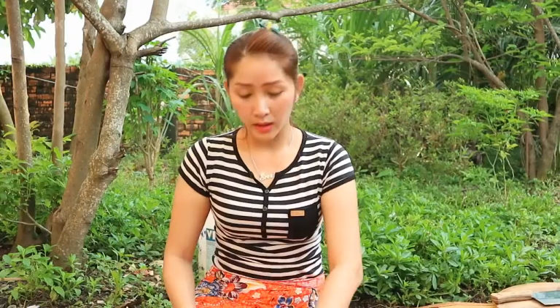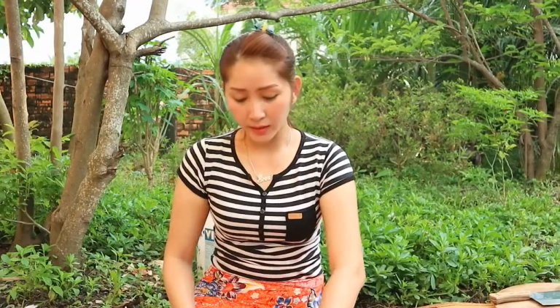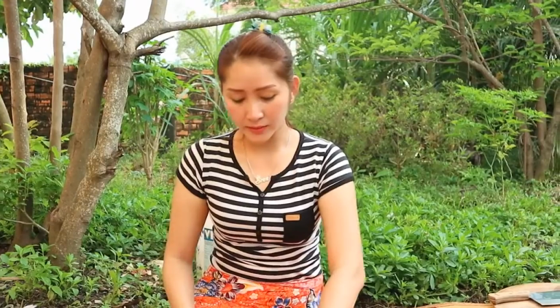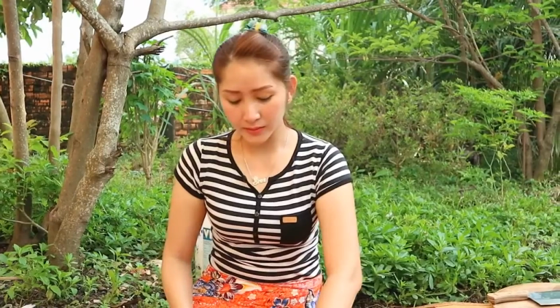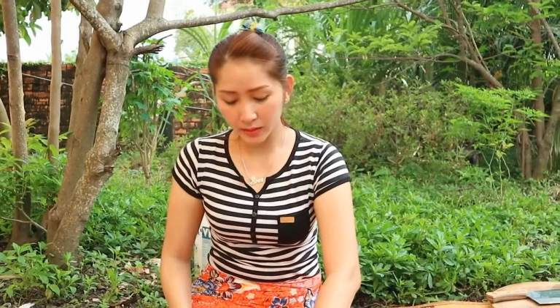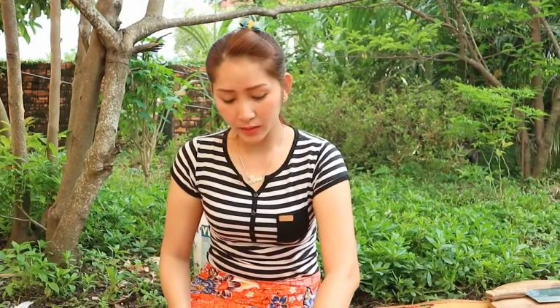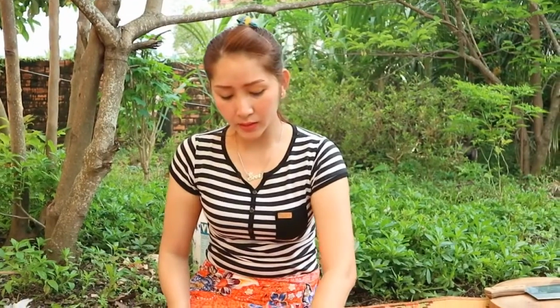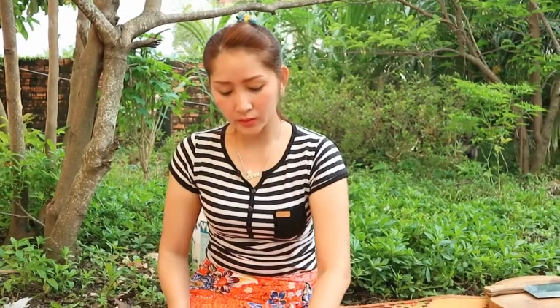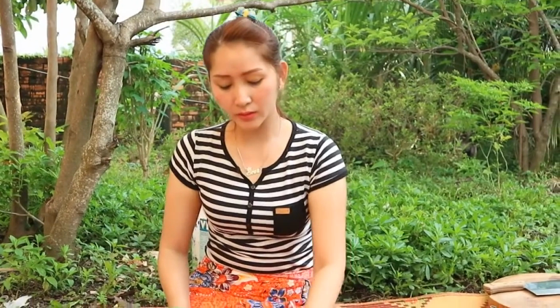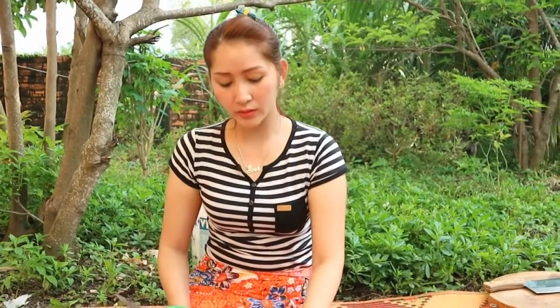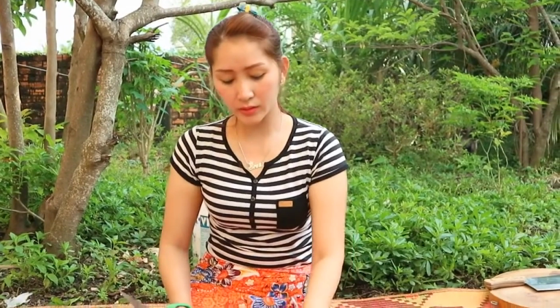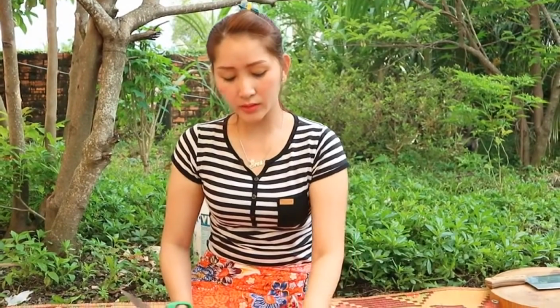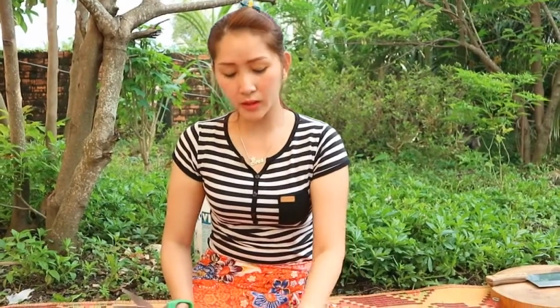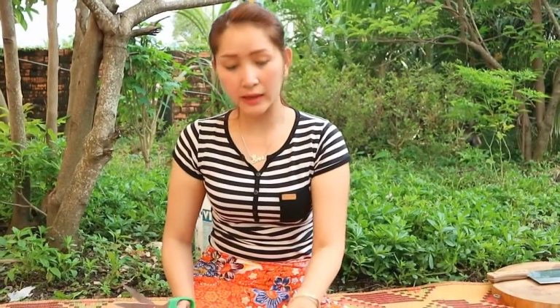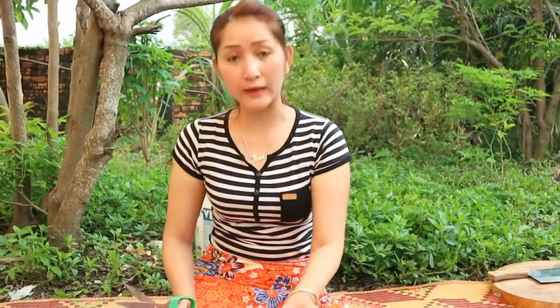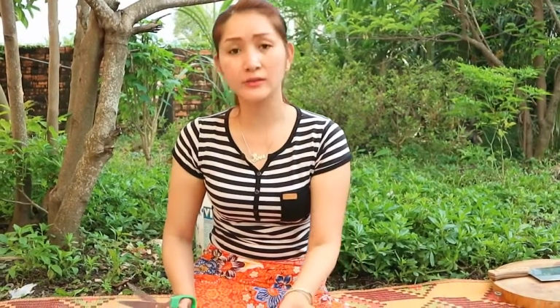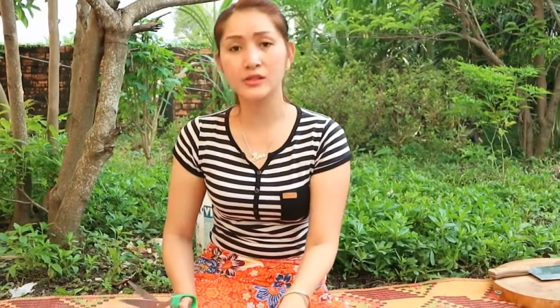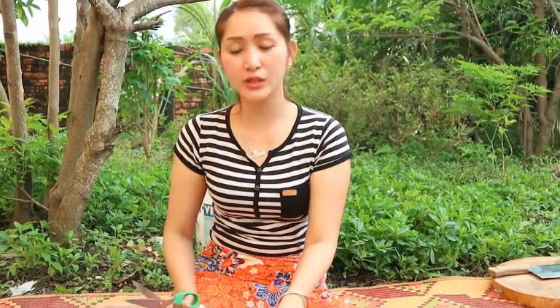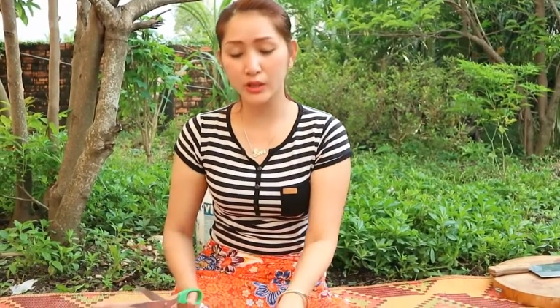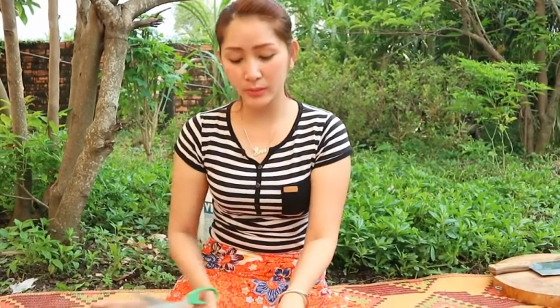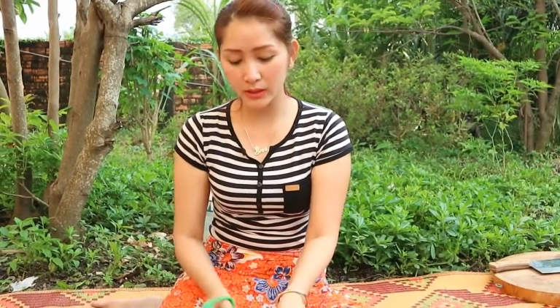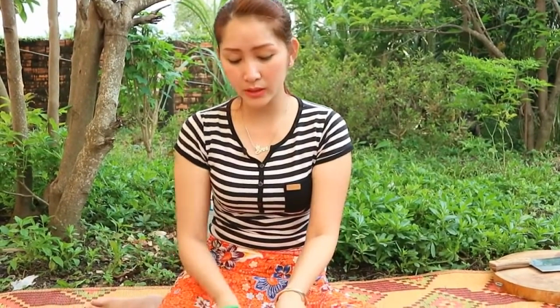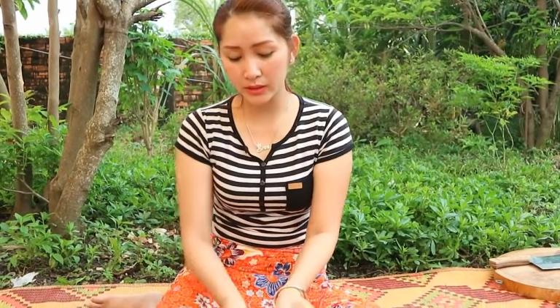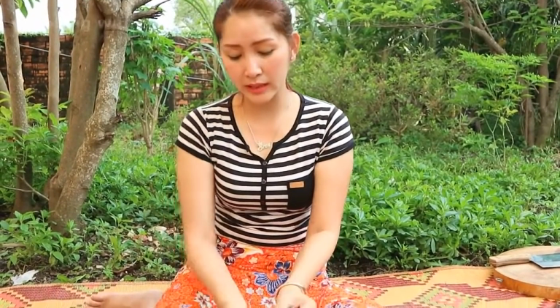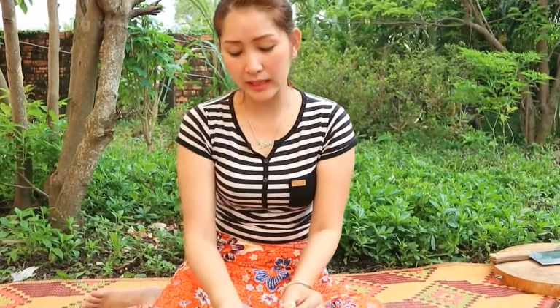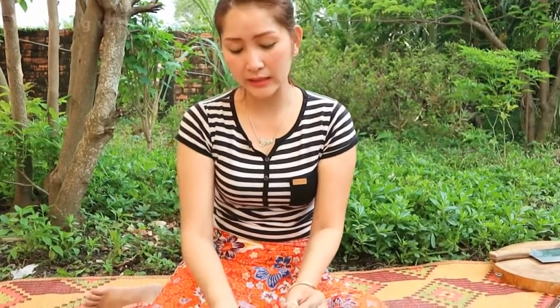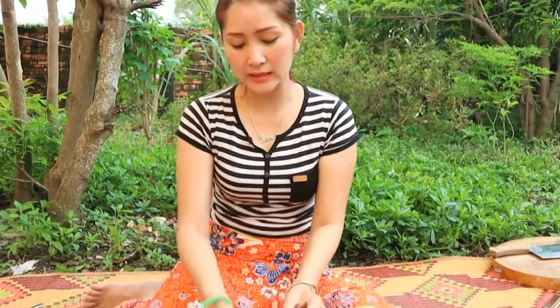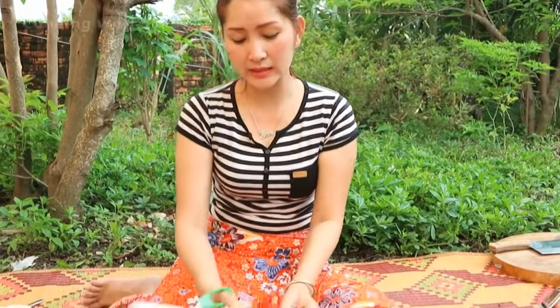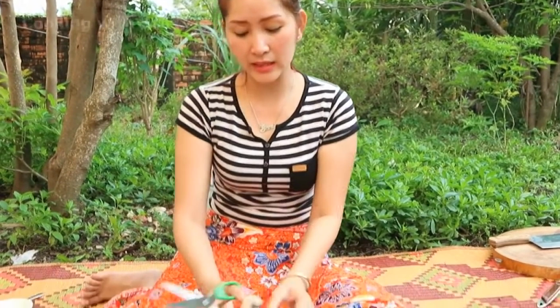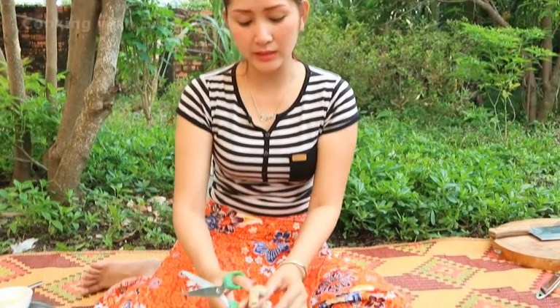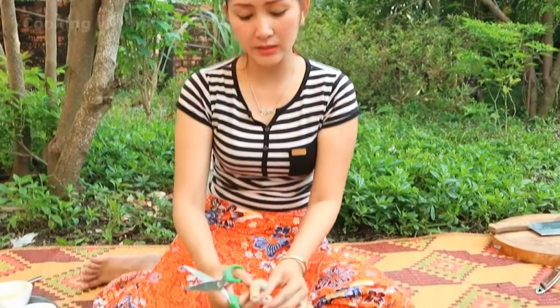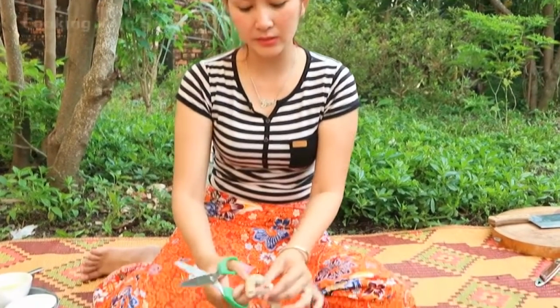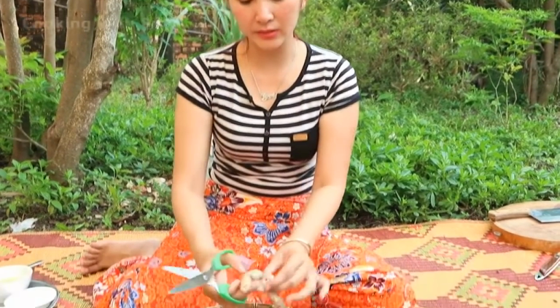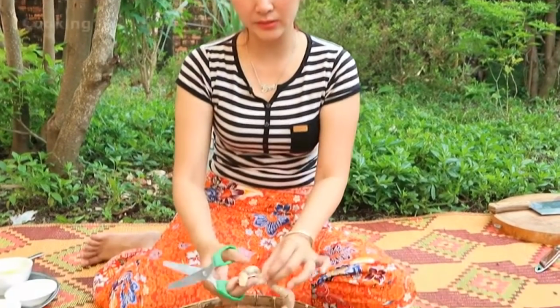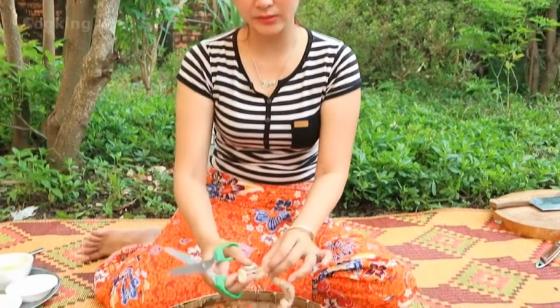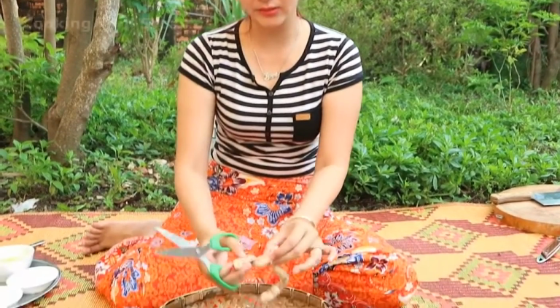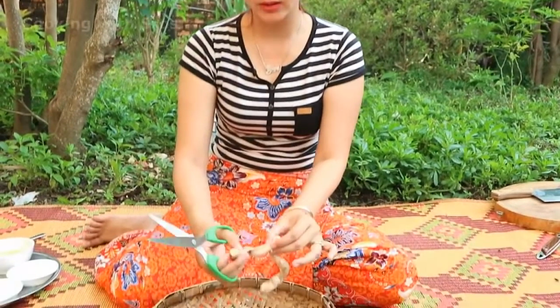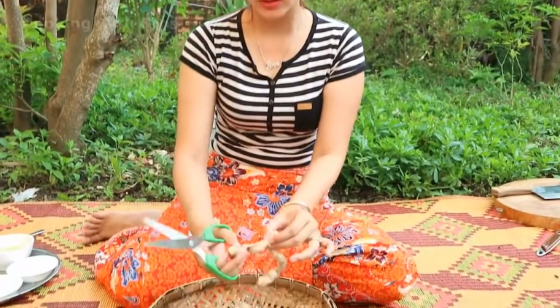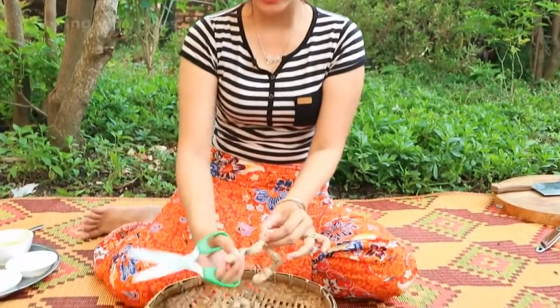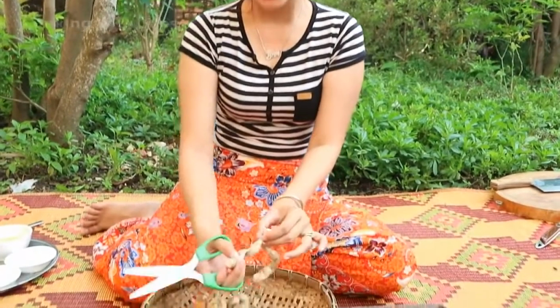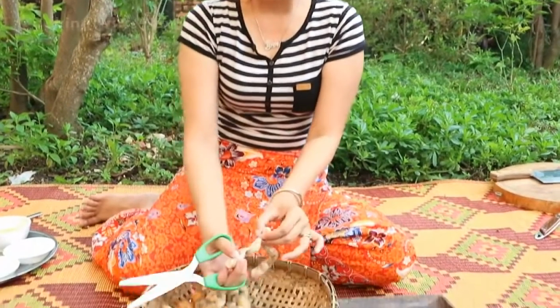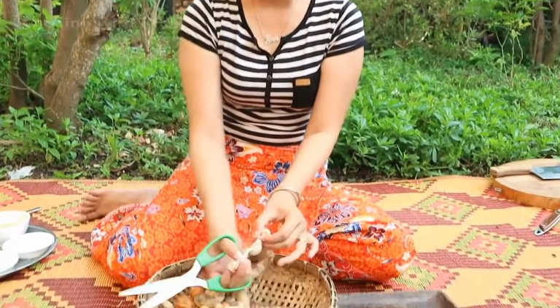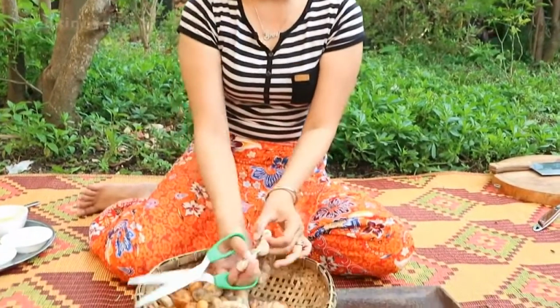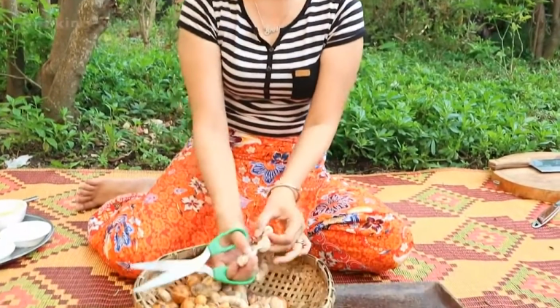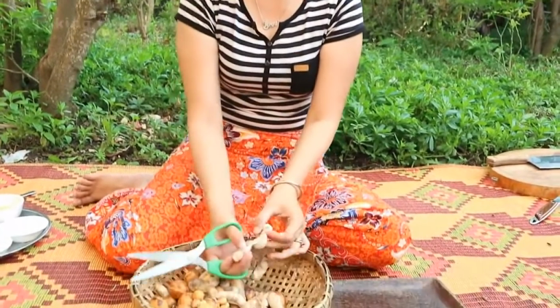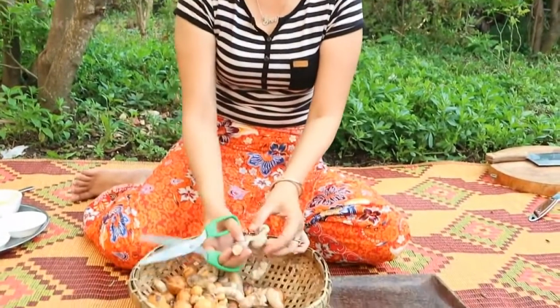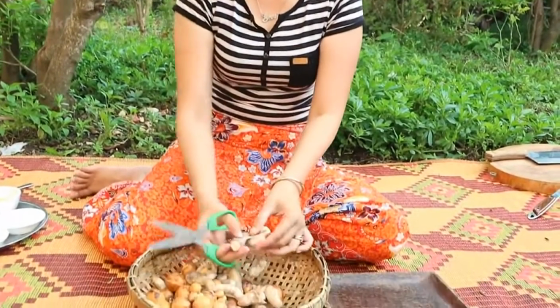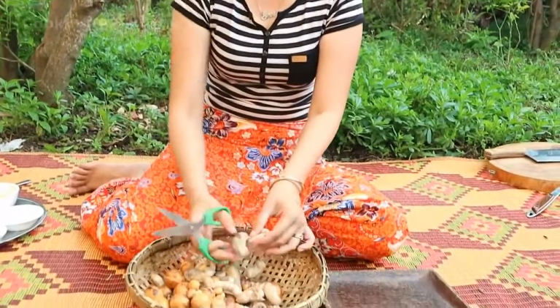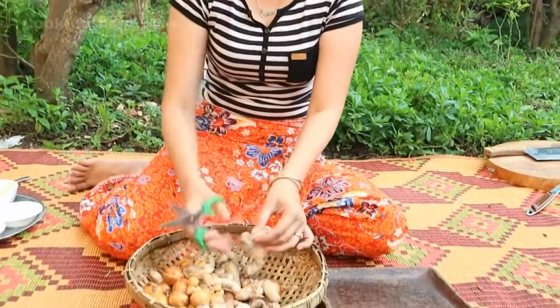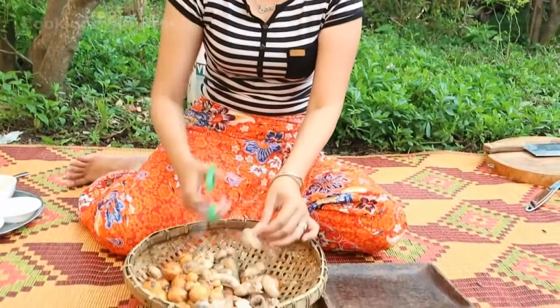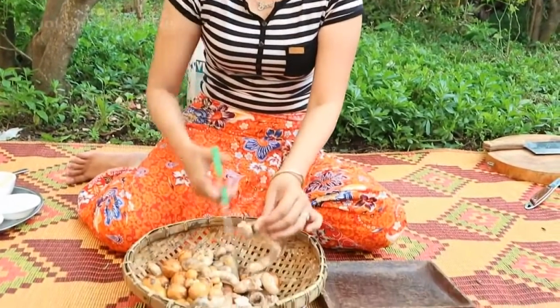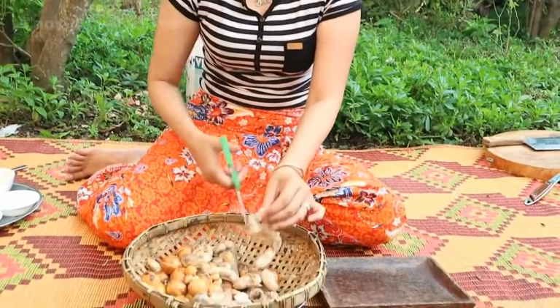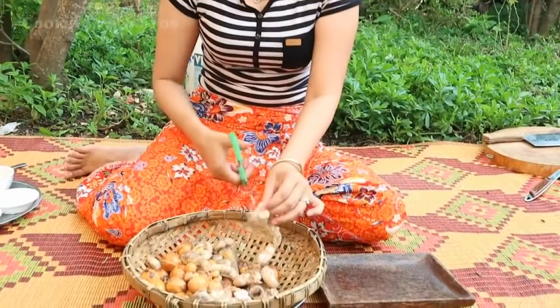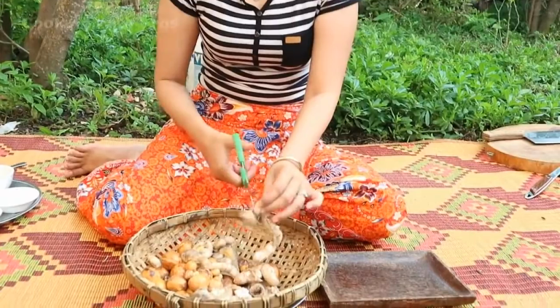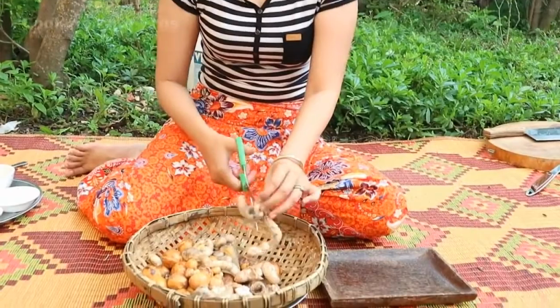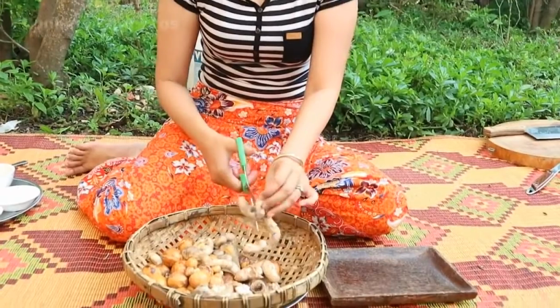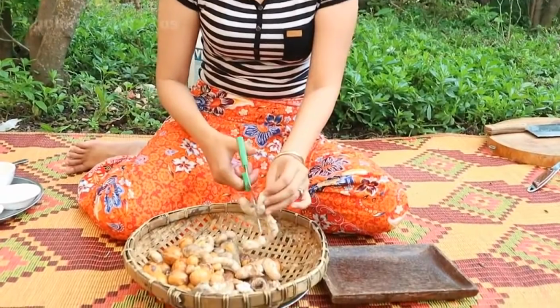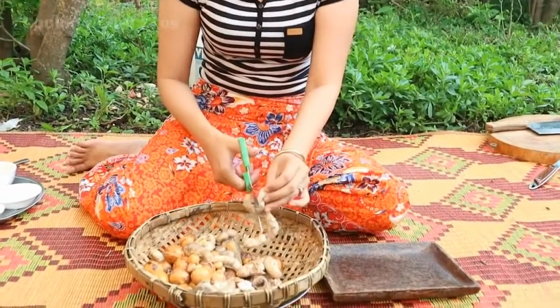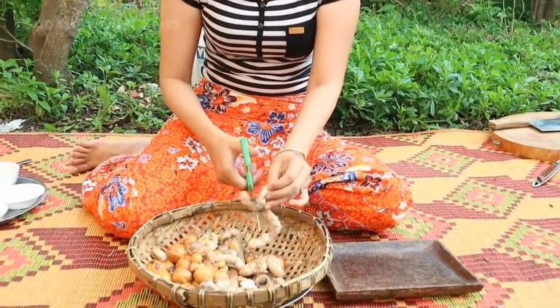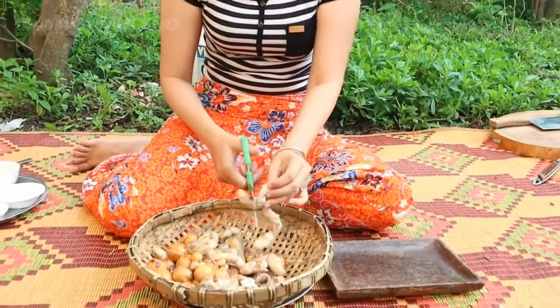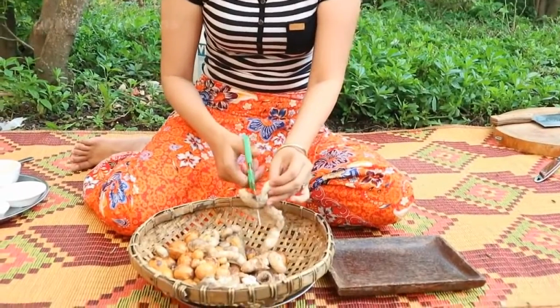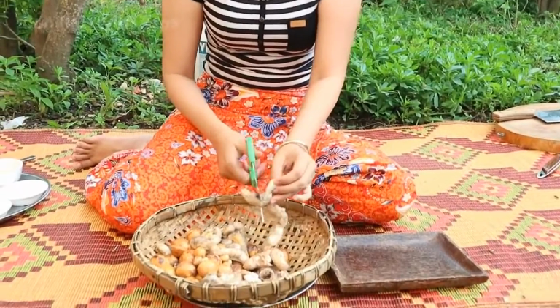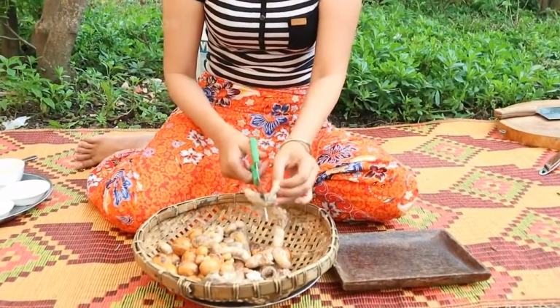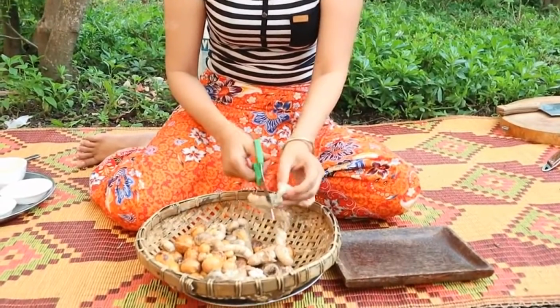After cooking it for around 3 minutes, now I start to spread it in a small pan.